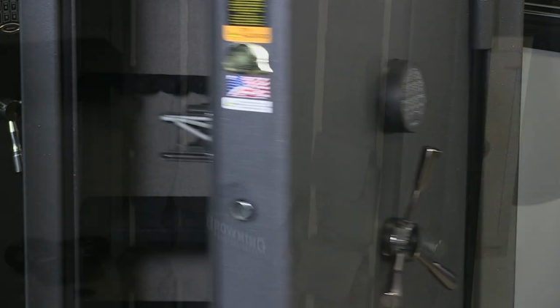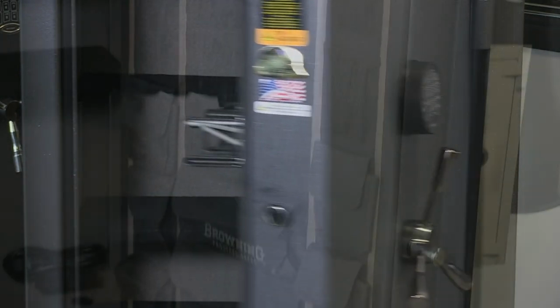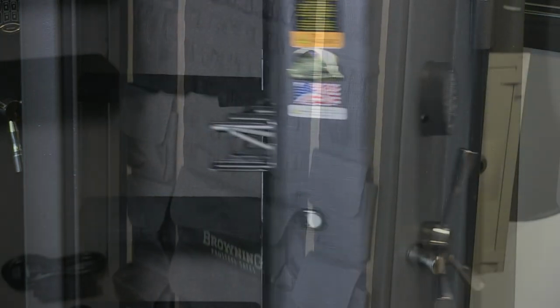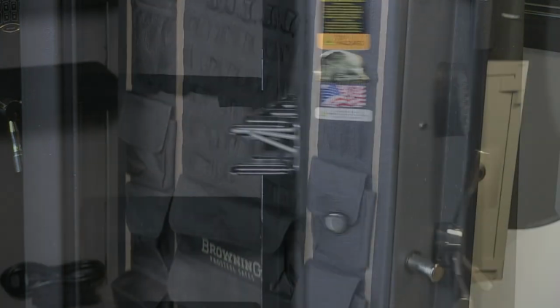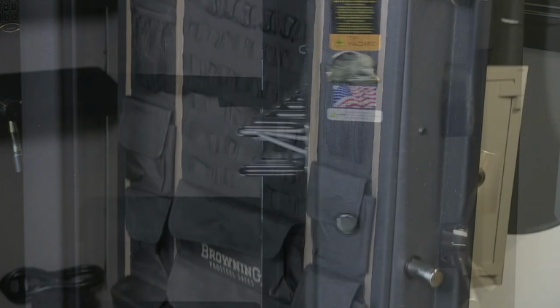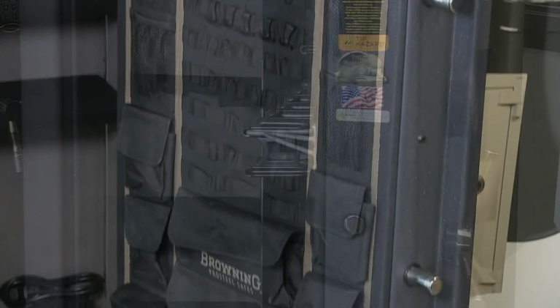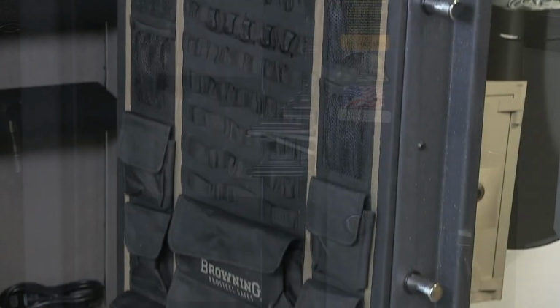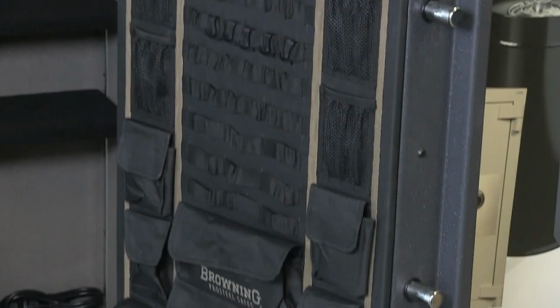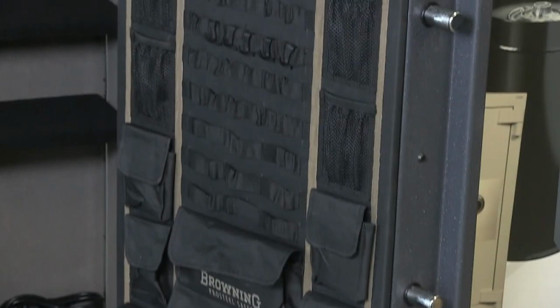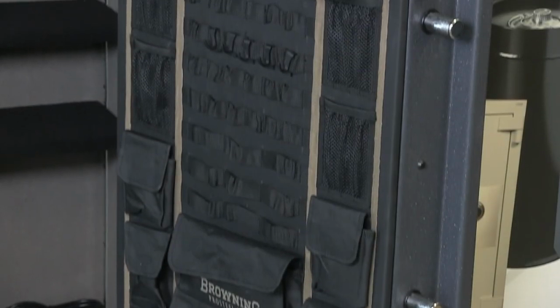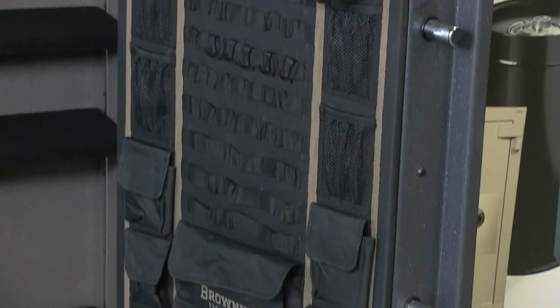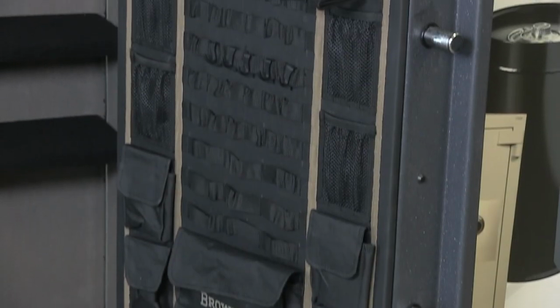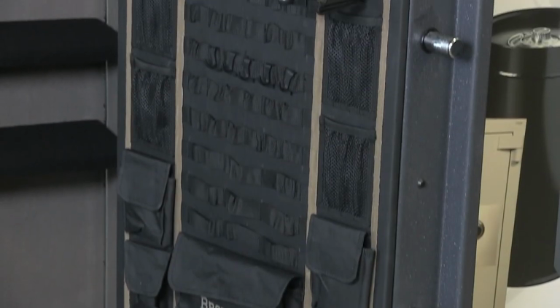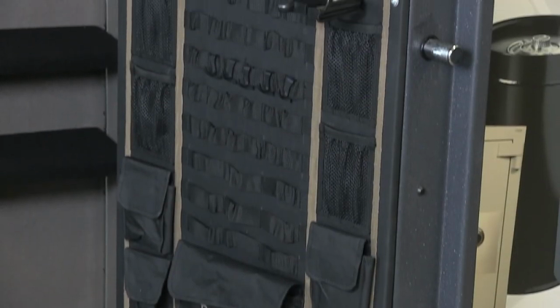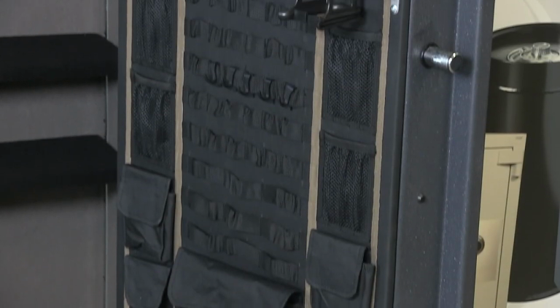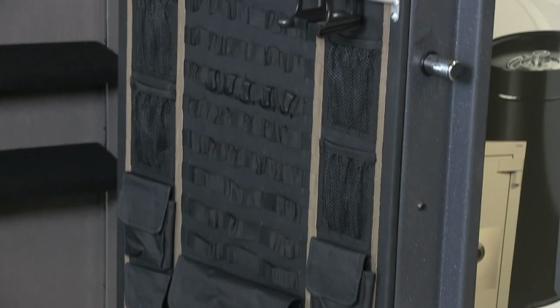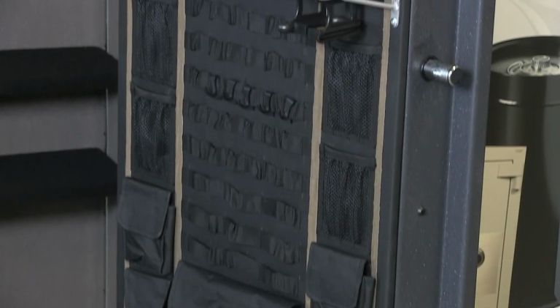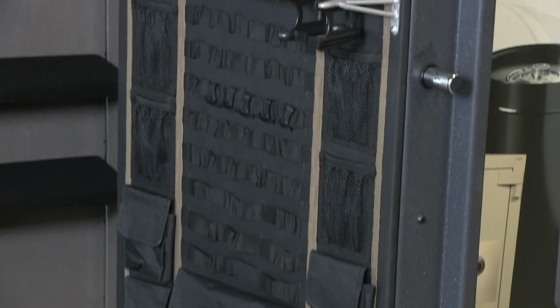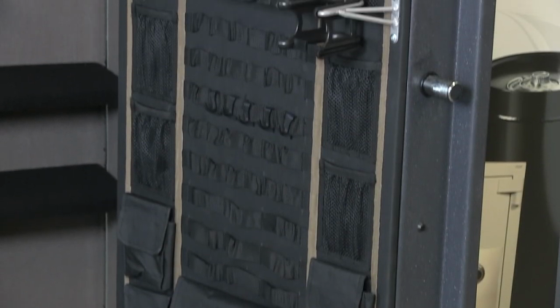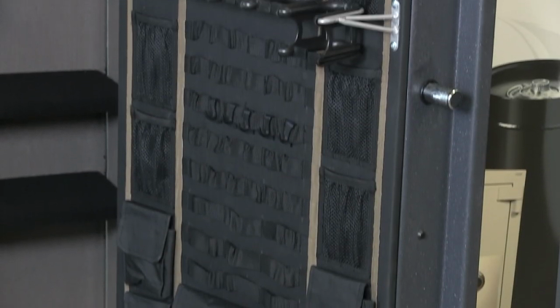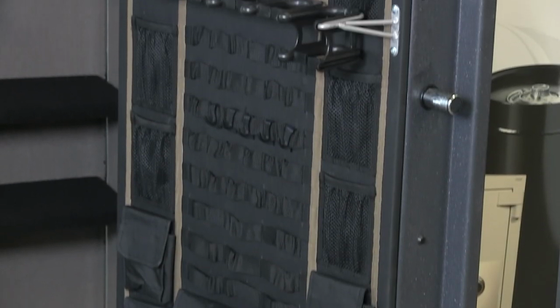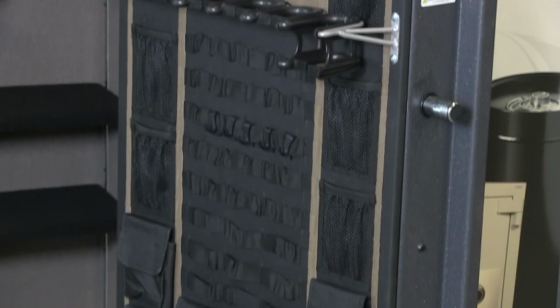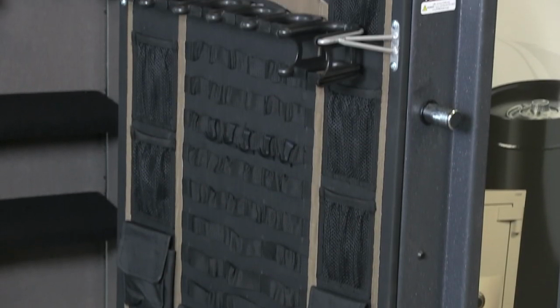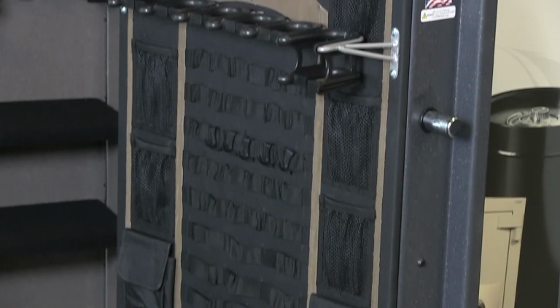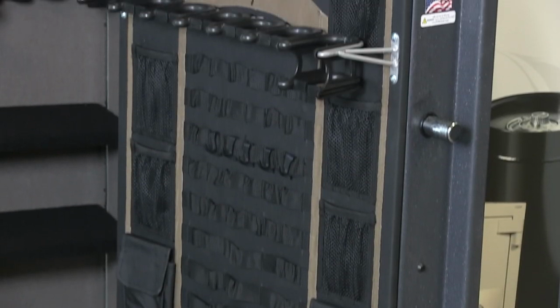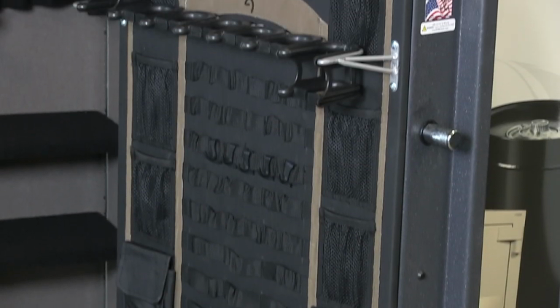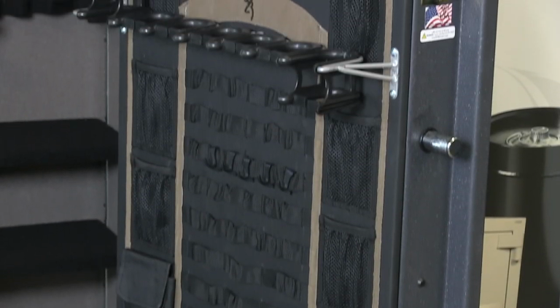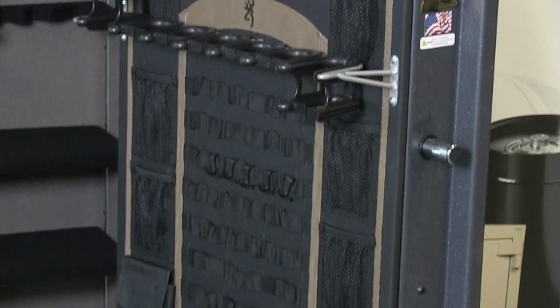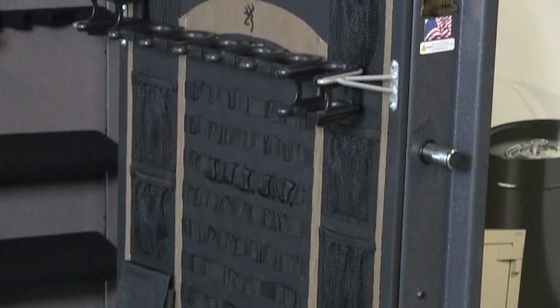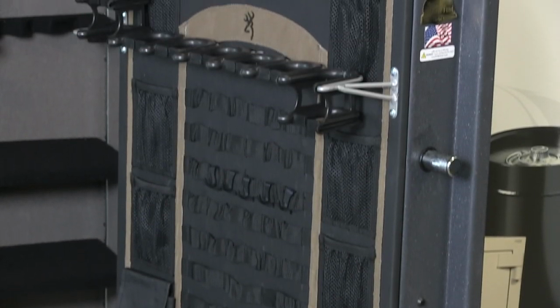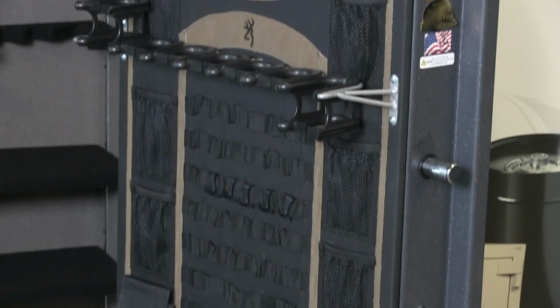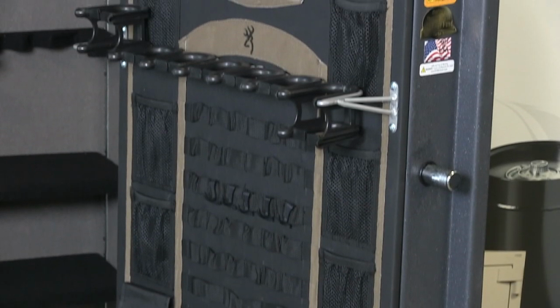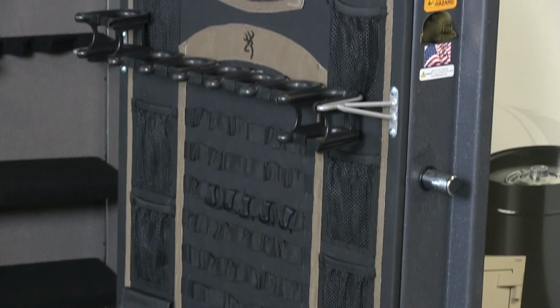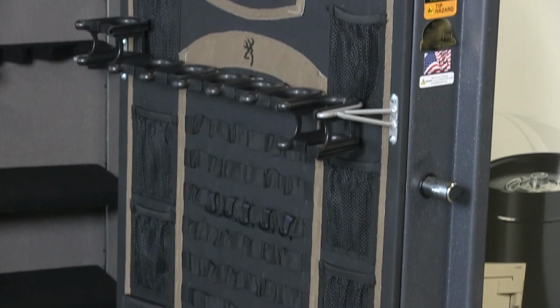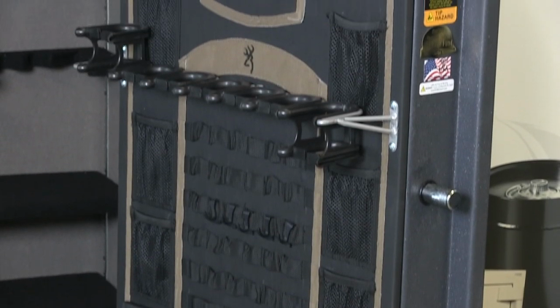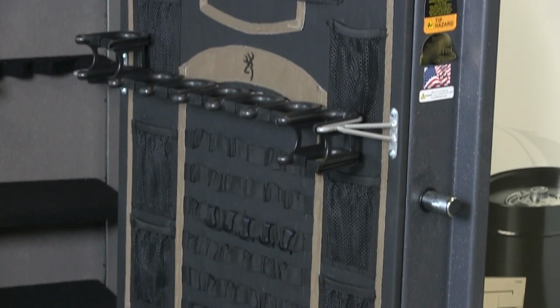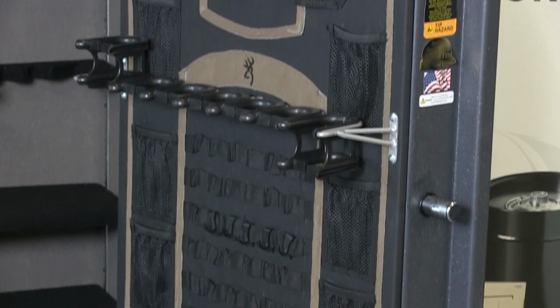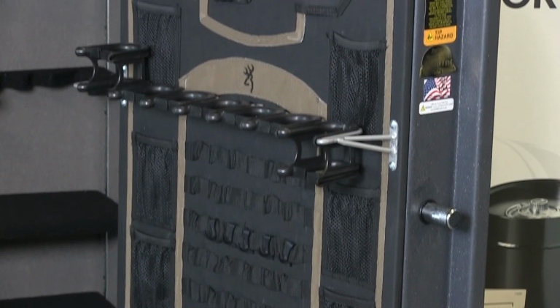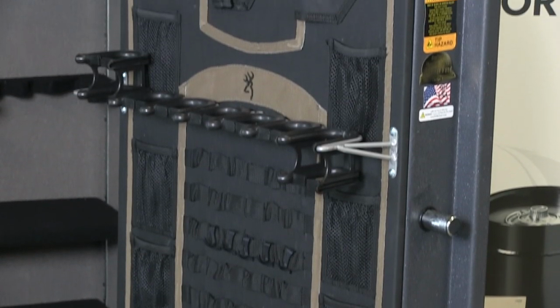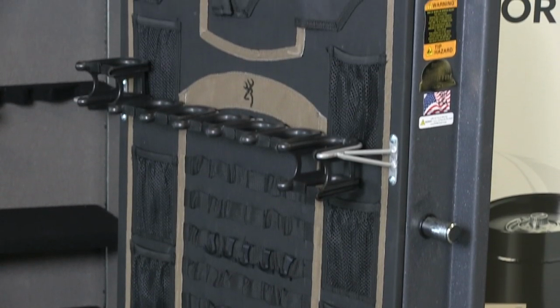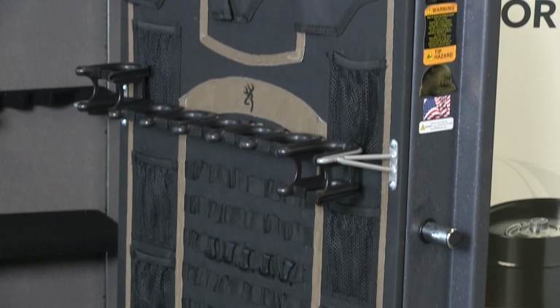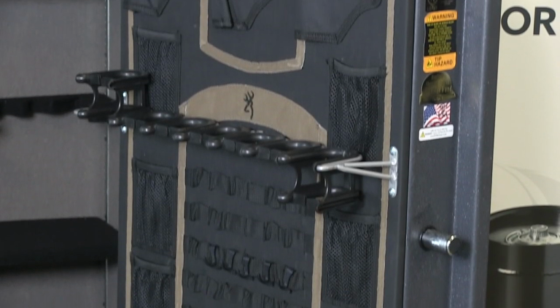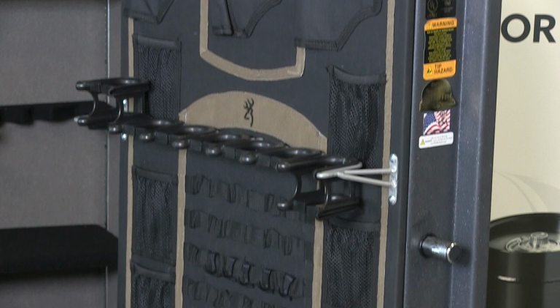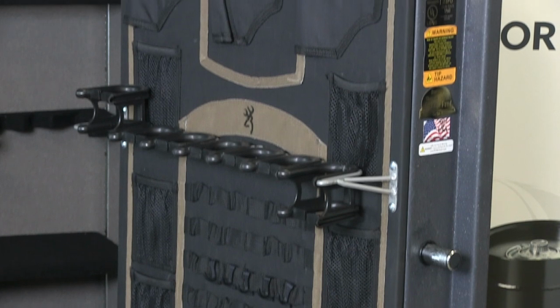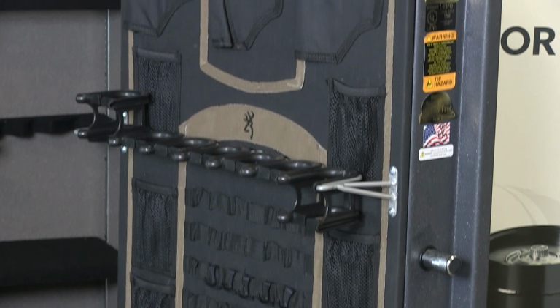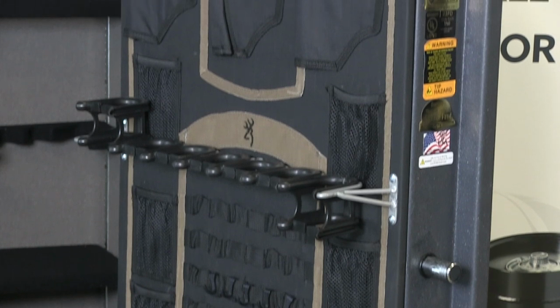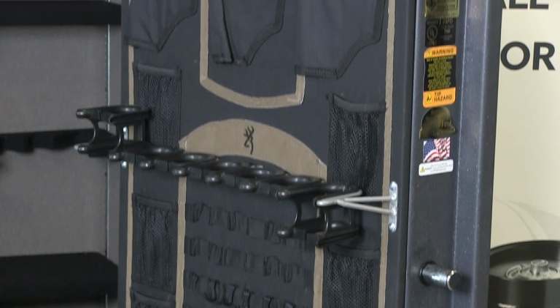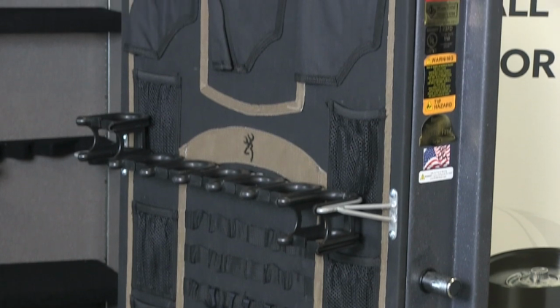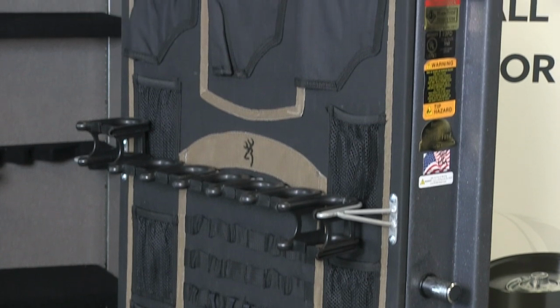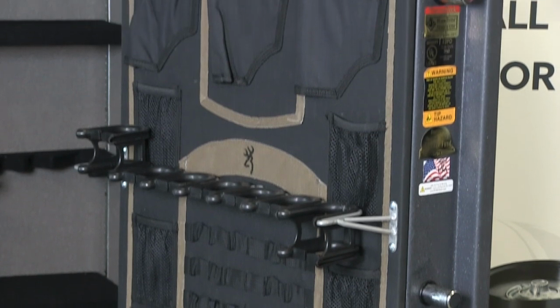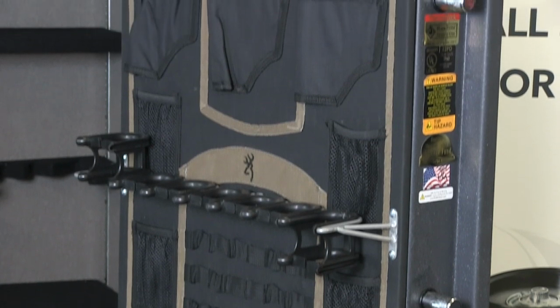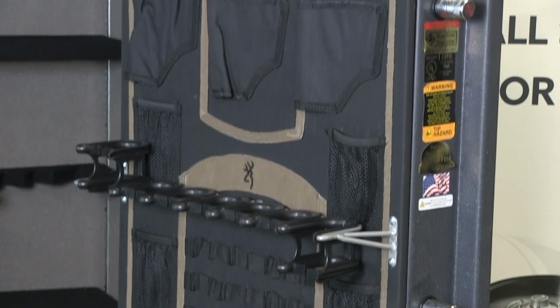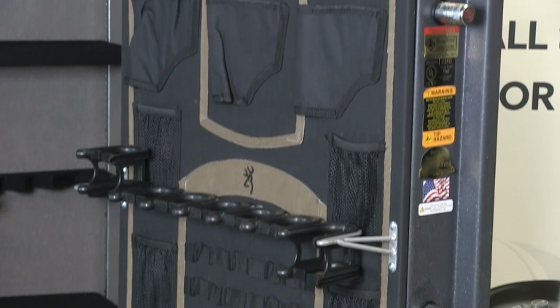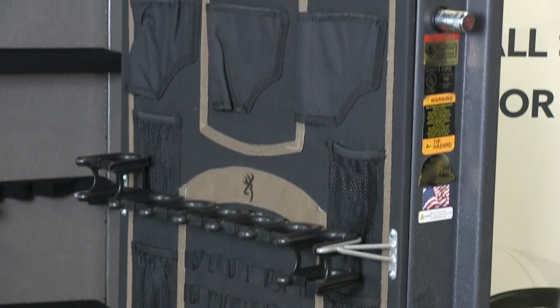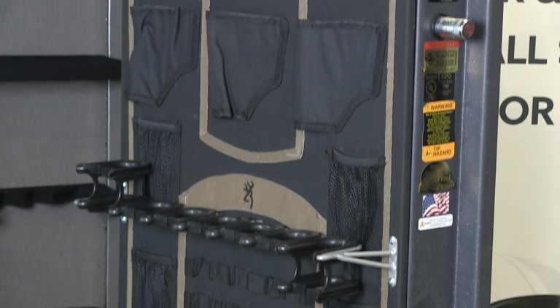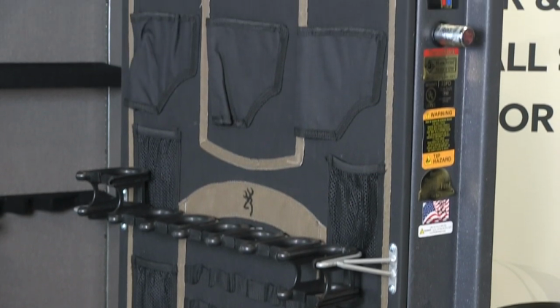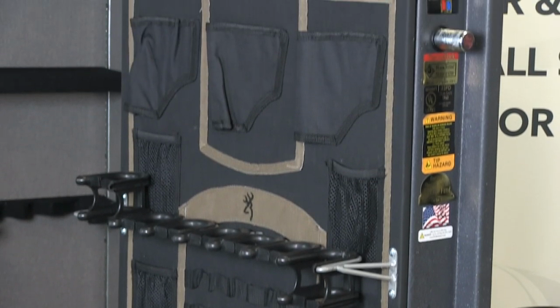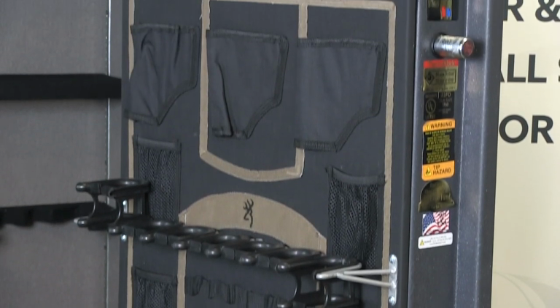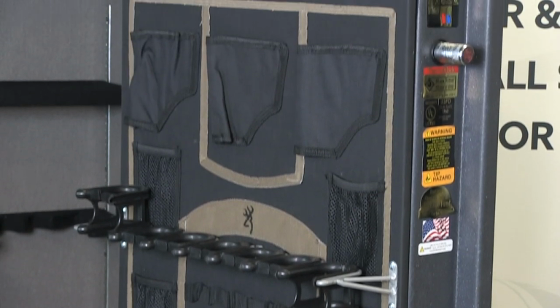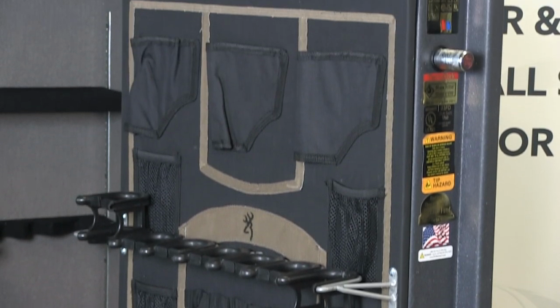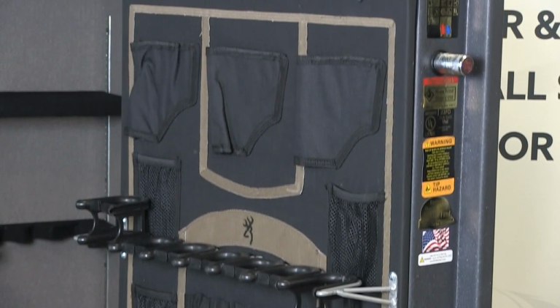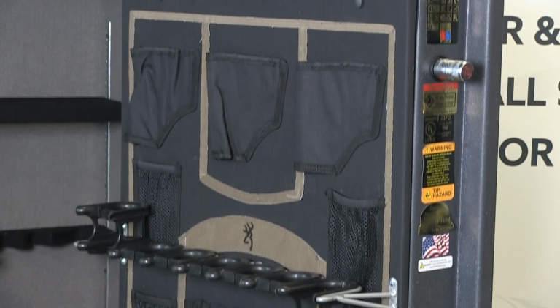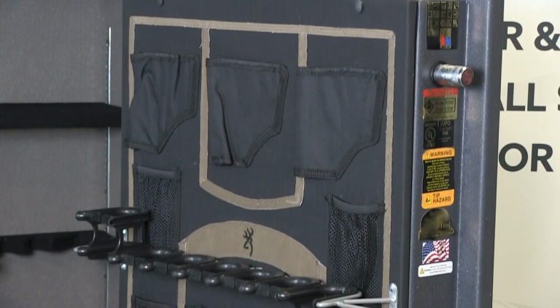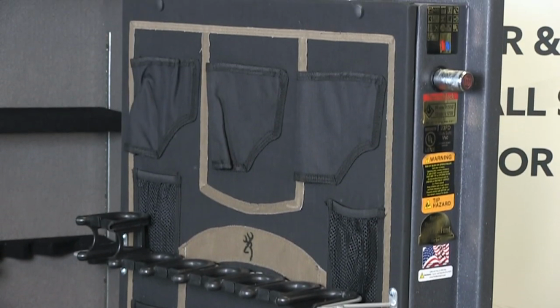This safe comes with a full DPX storage system with quick access DPX barrel rack and pistol pouches on the door.